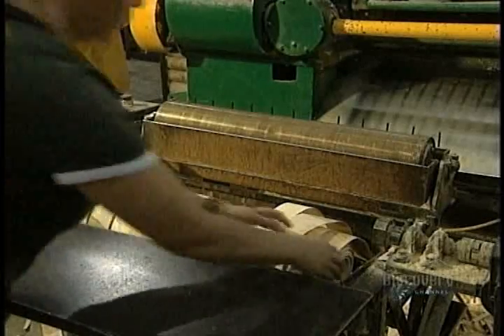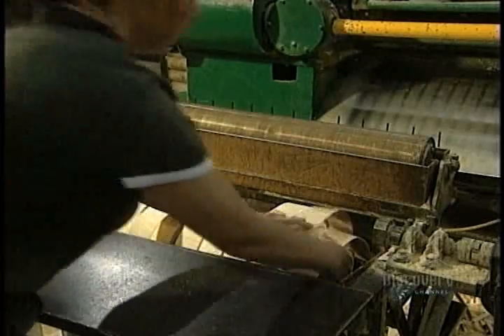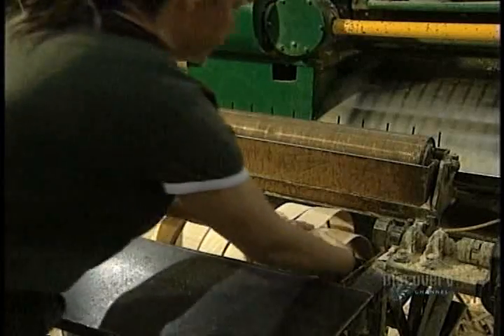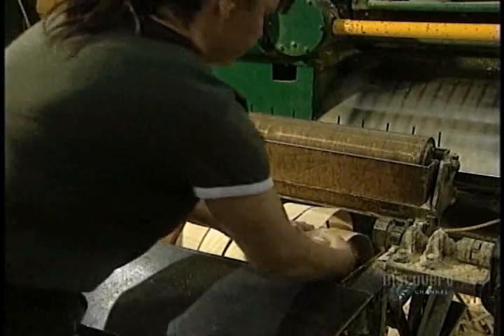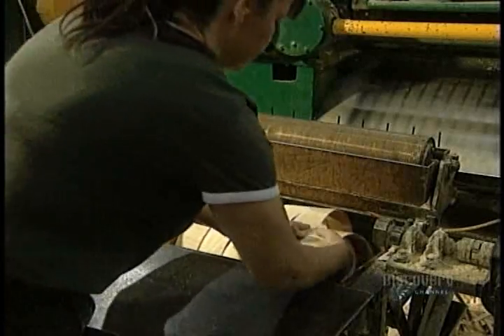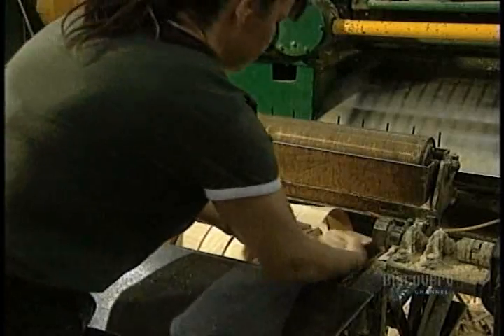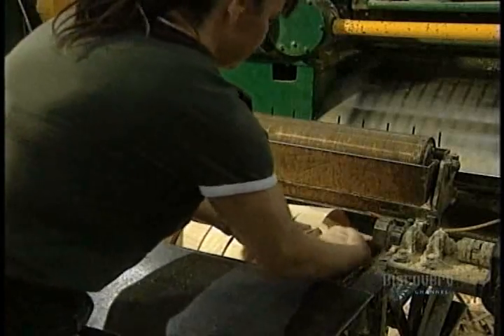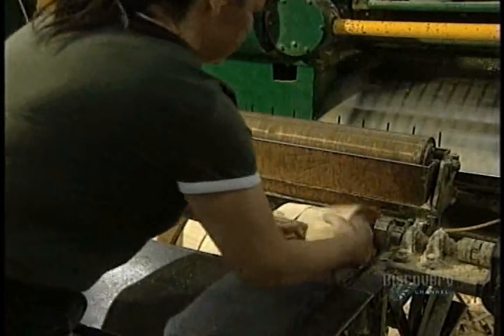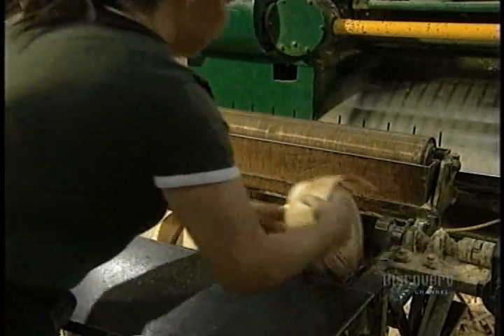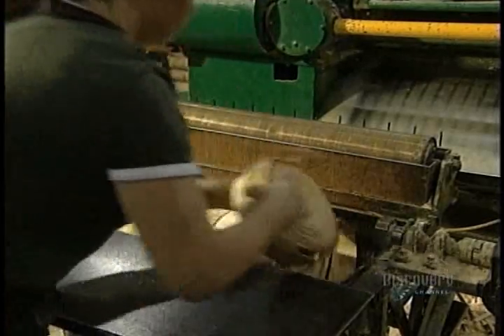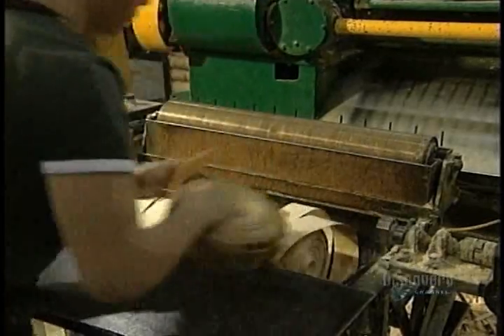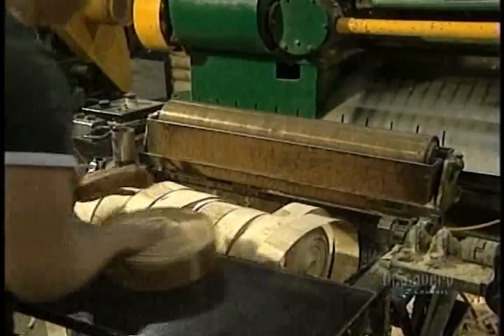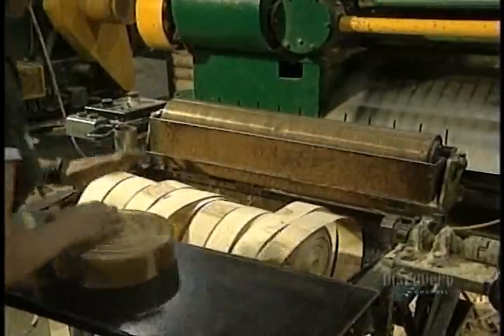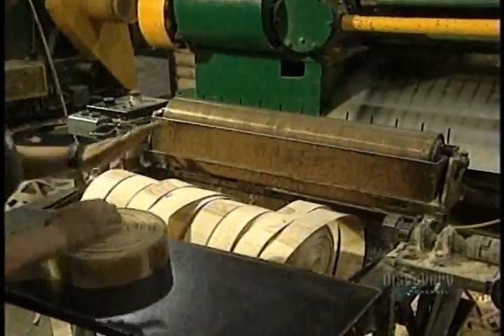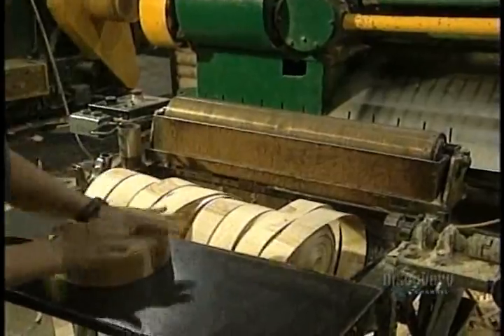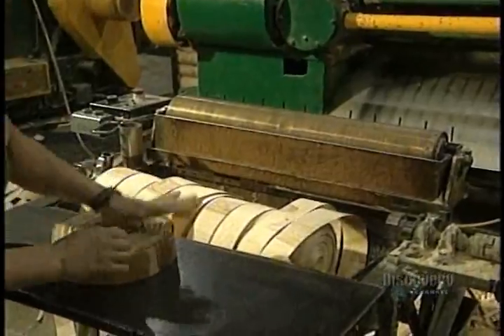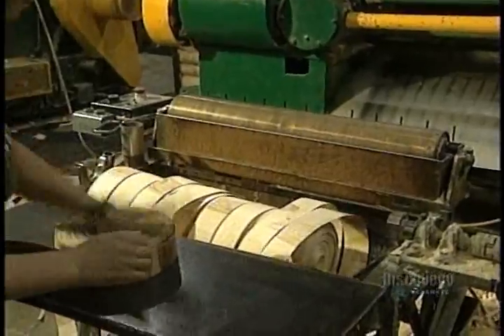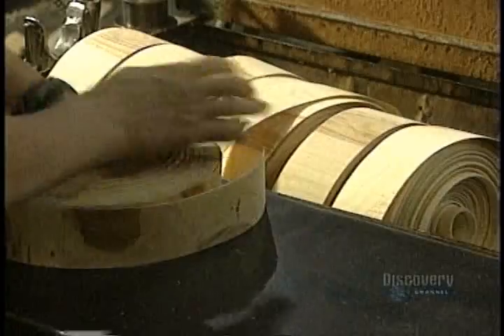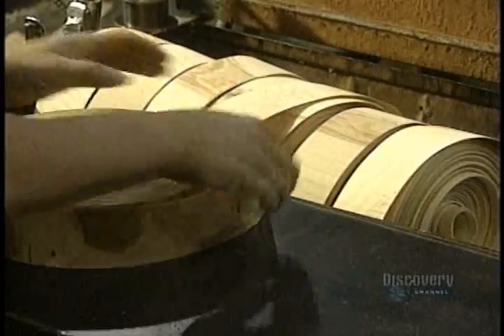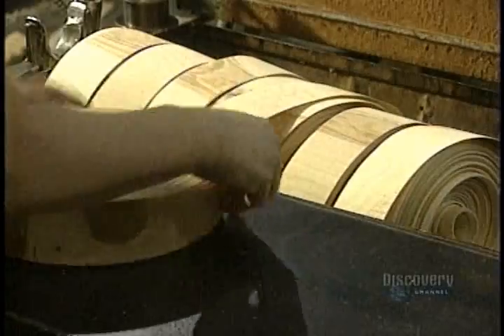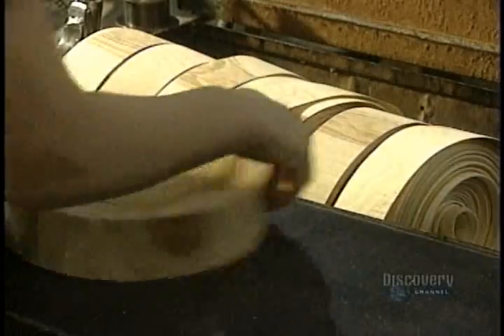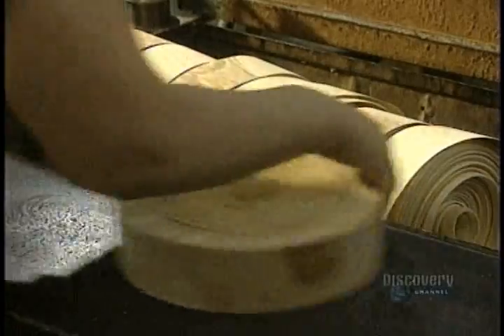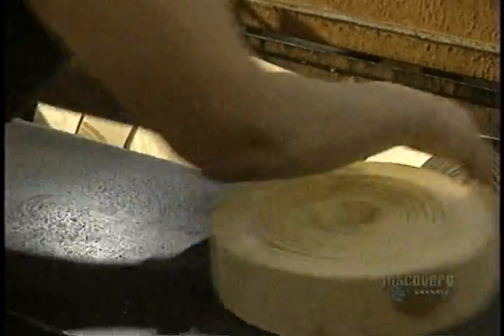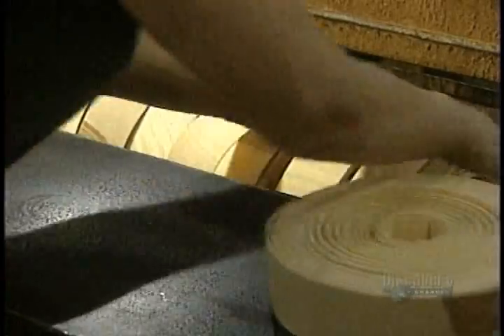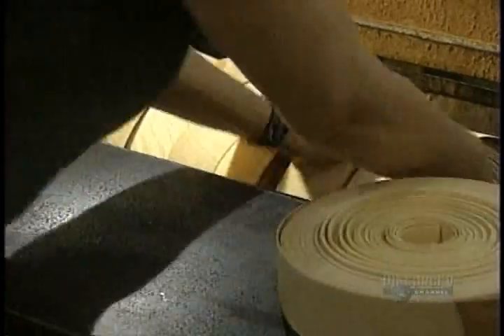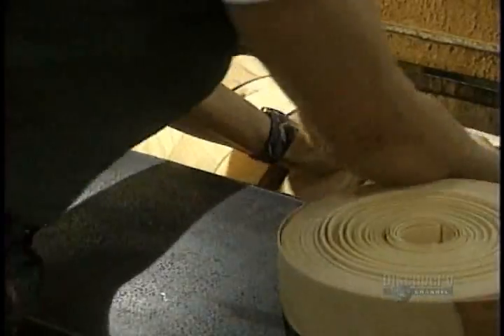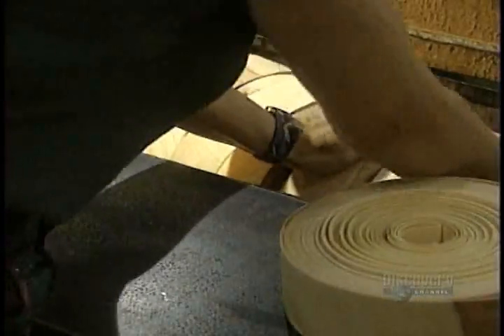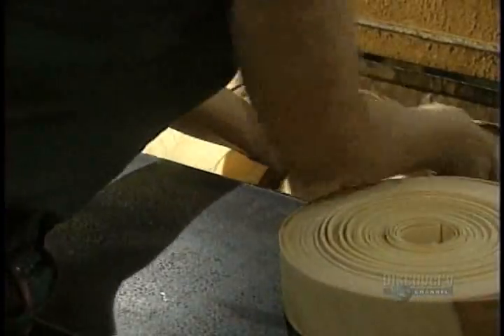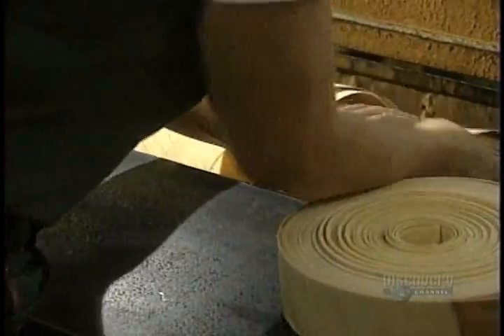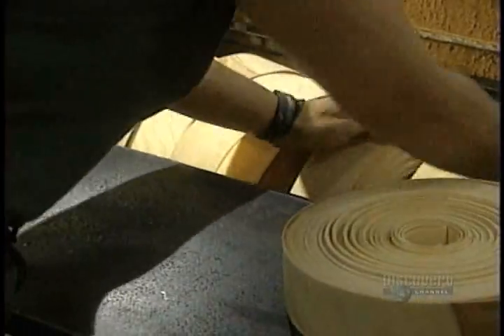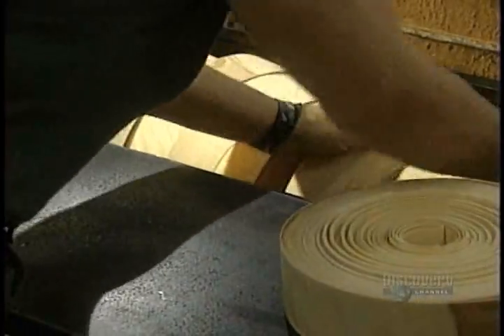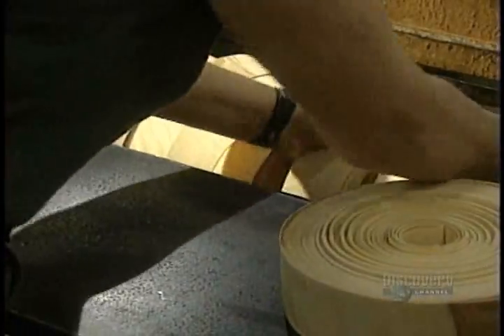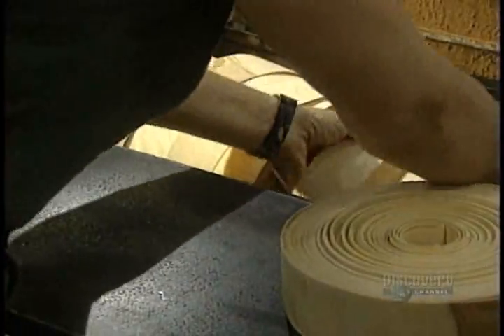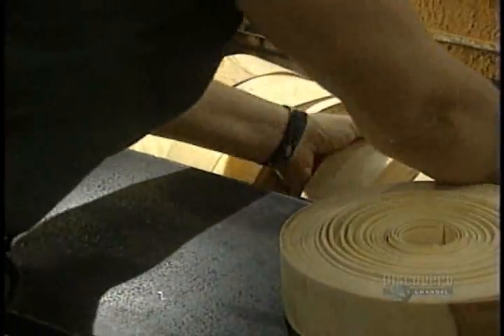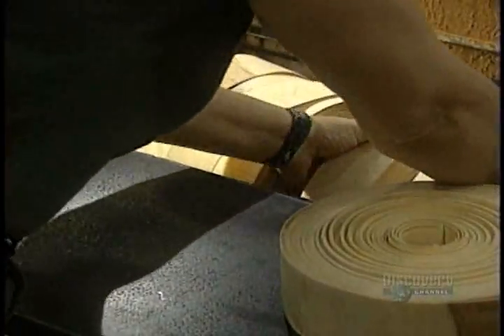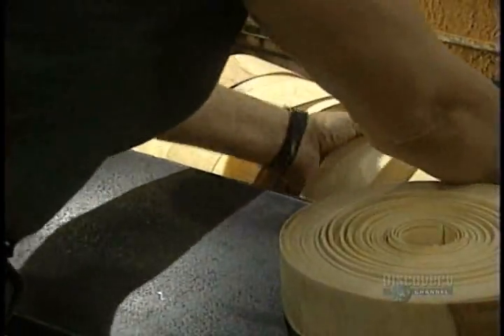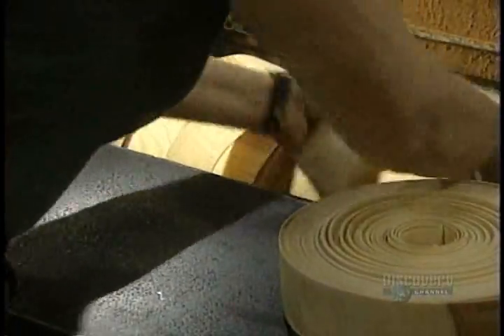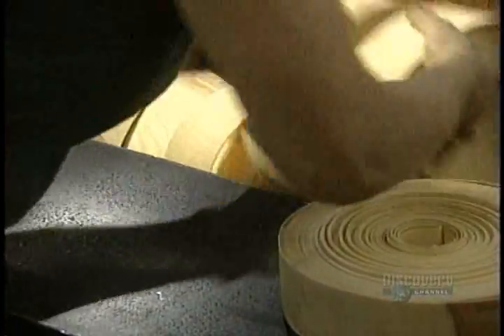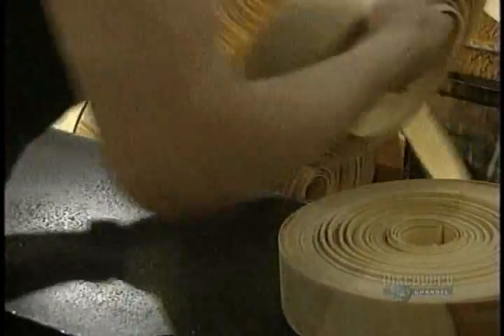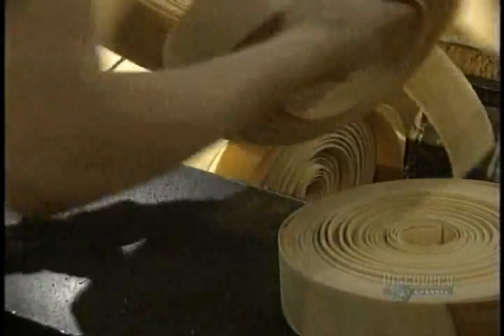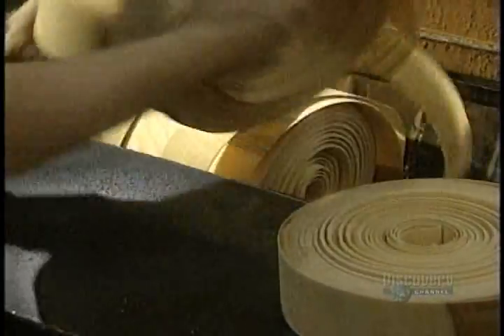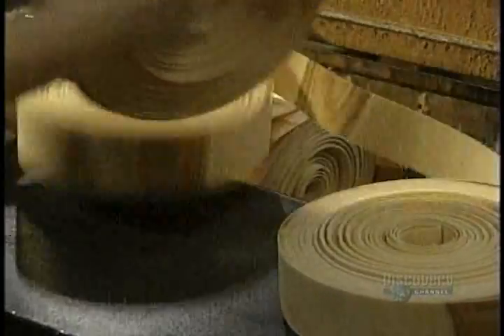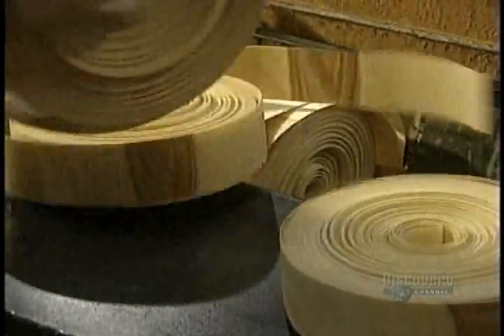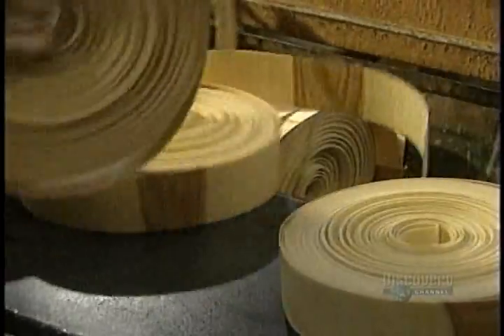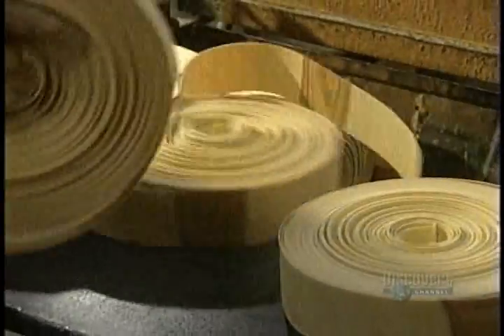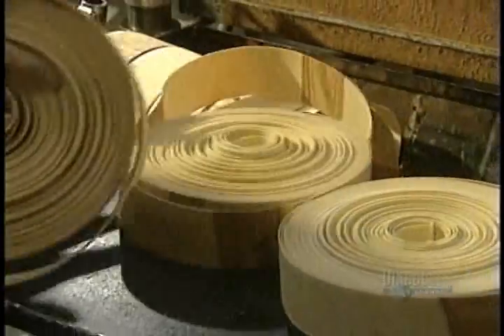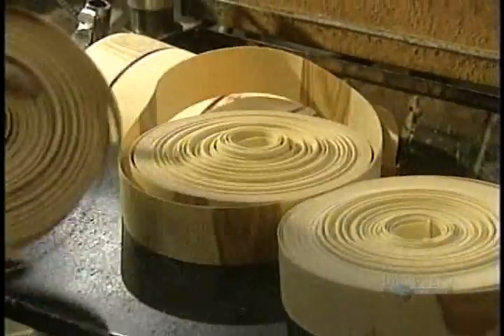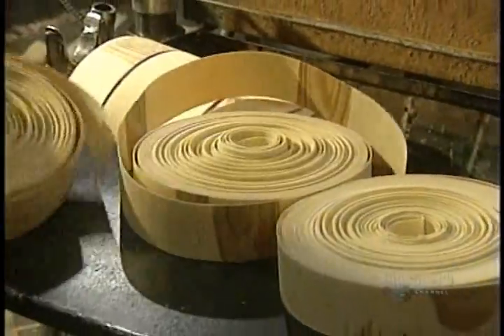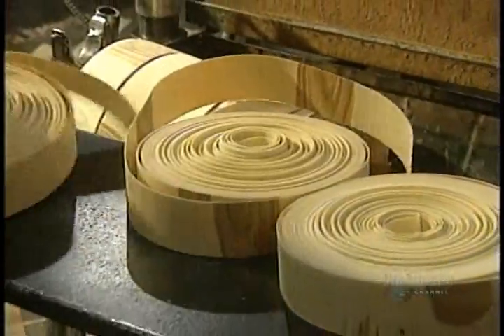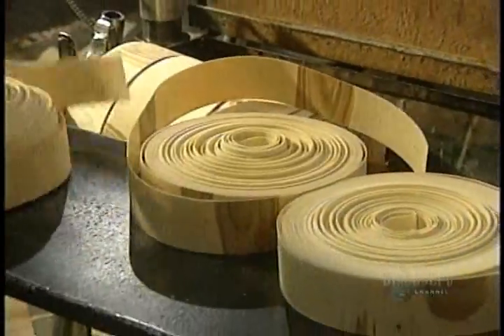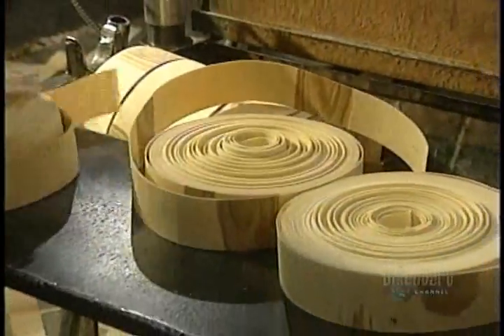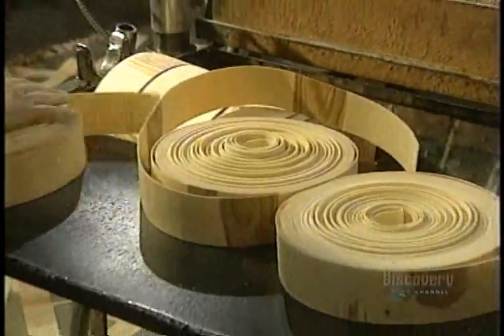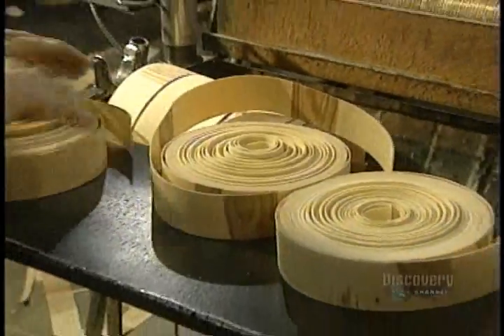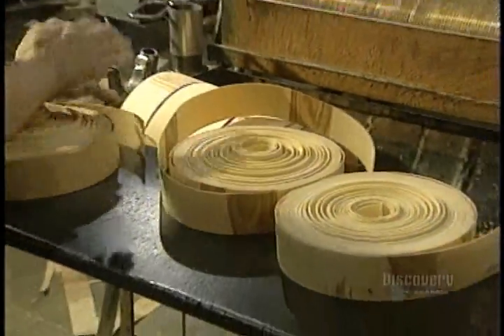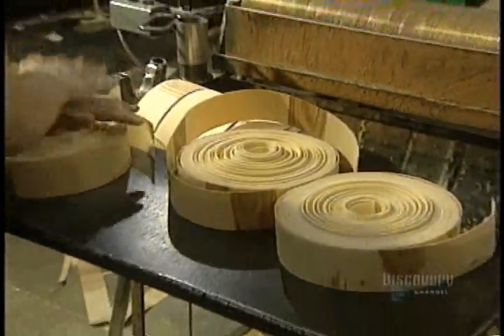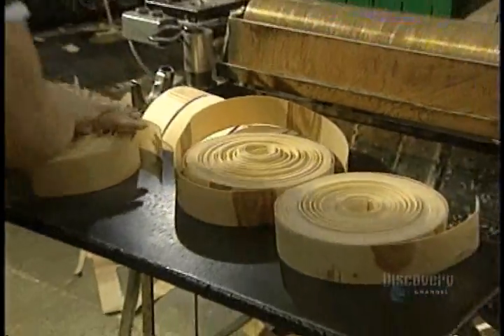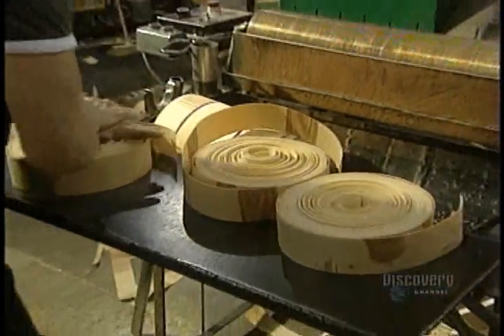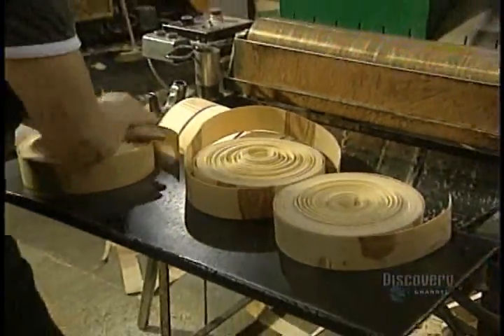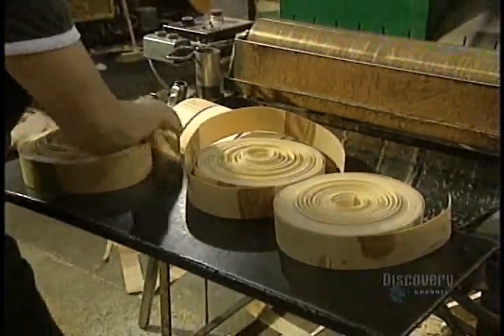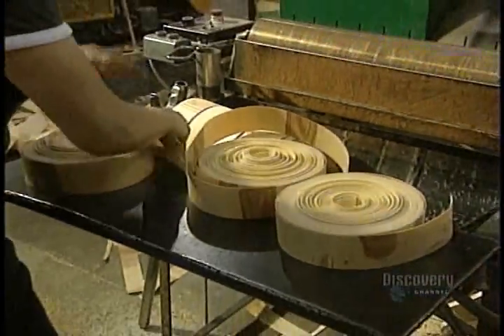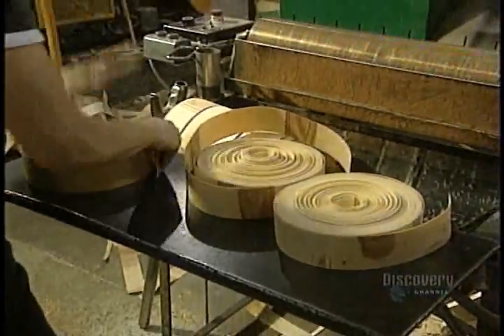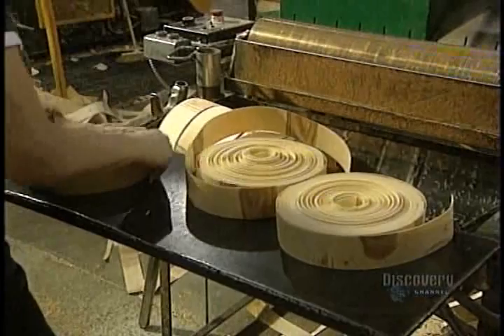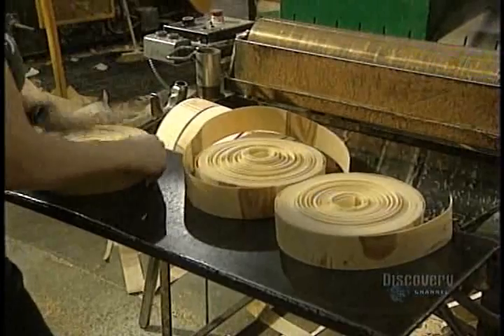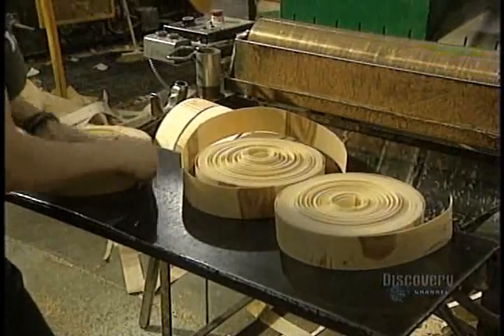Completed strips, or billets, are taken out manually. Each billet weighs 1.8 kilos.